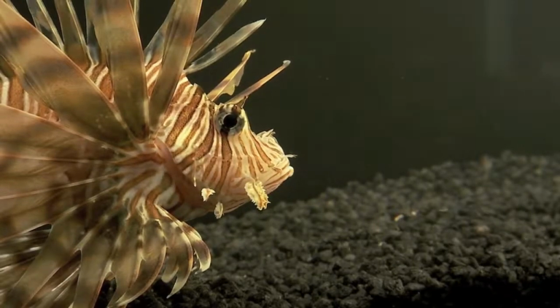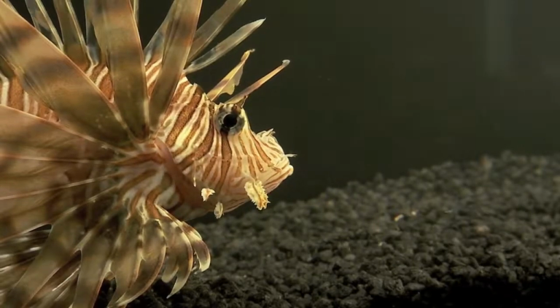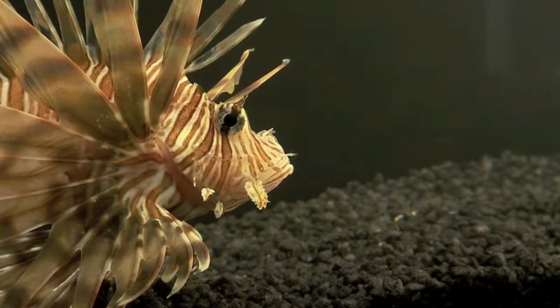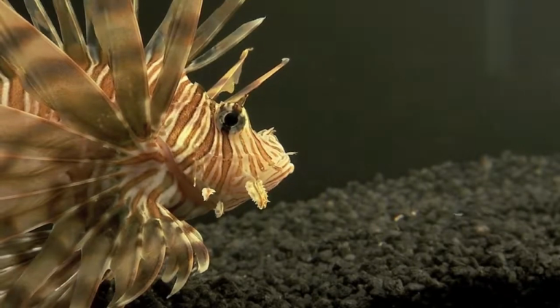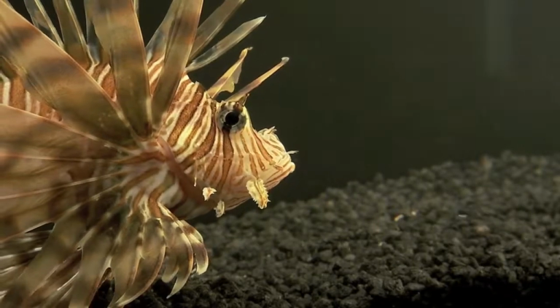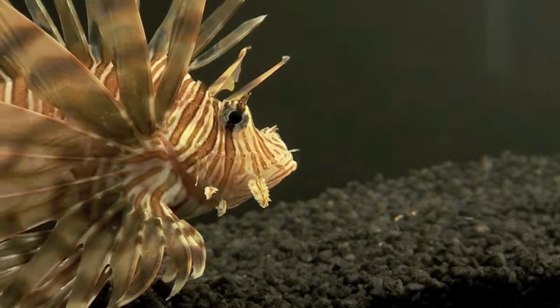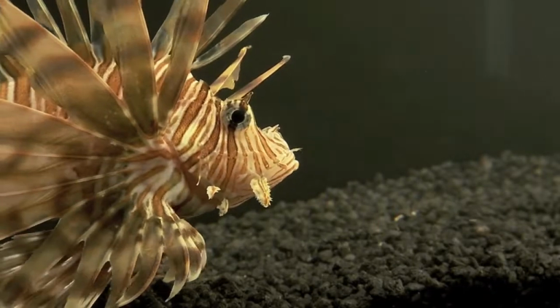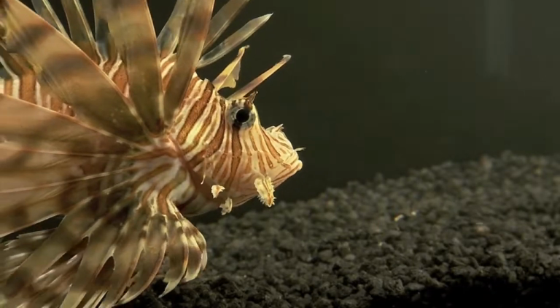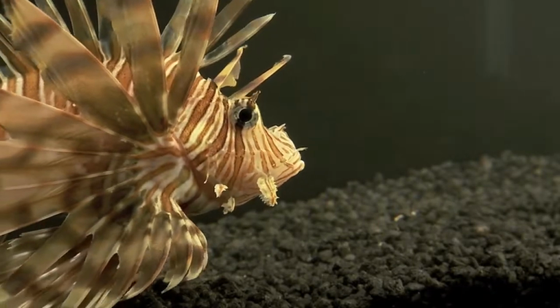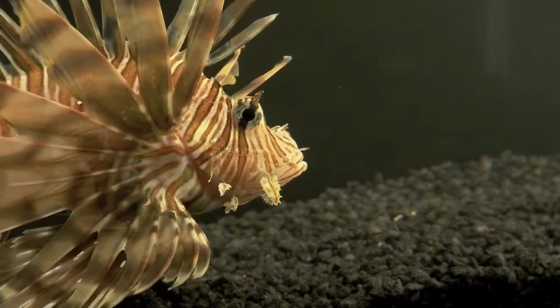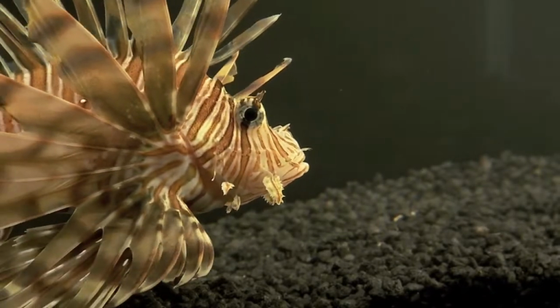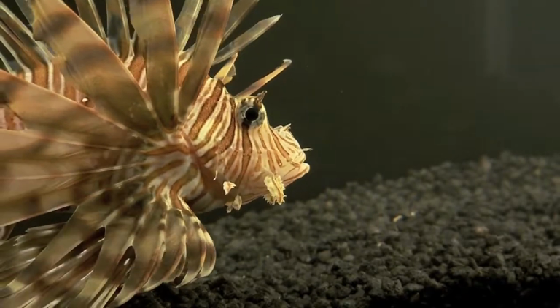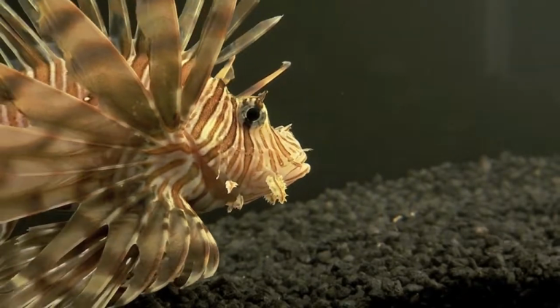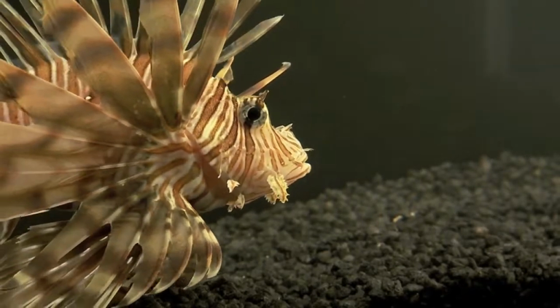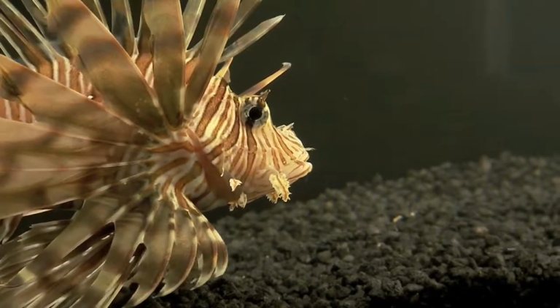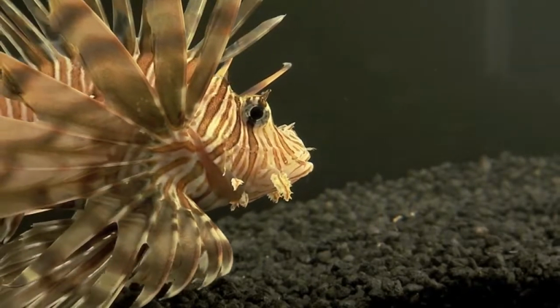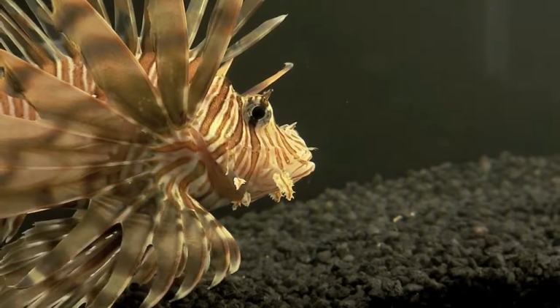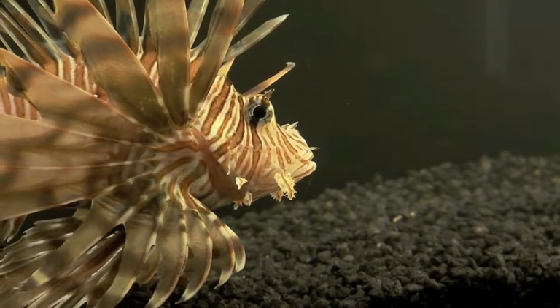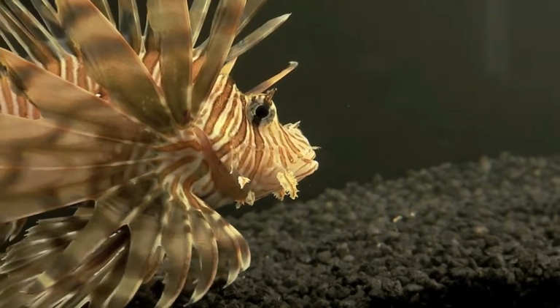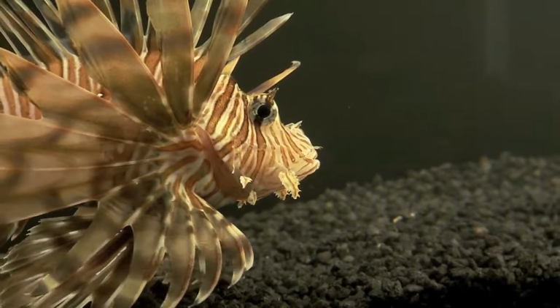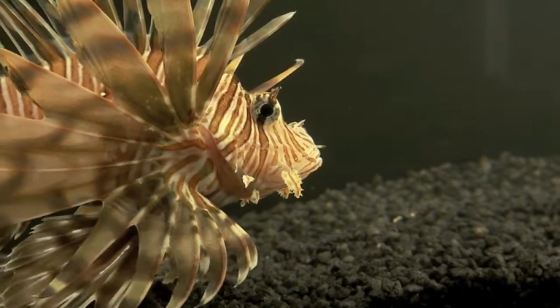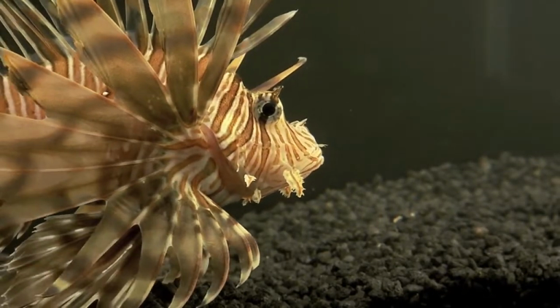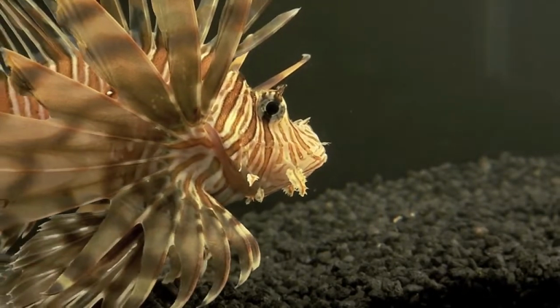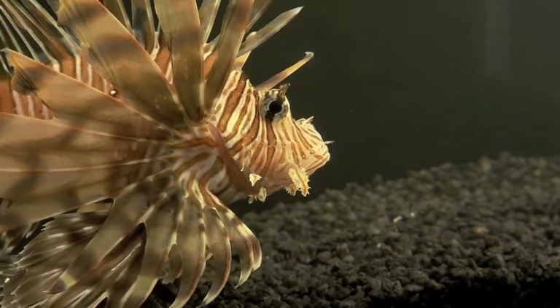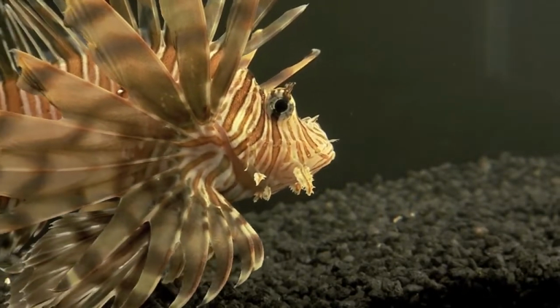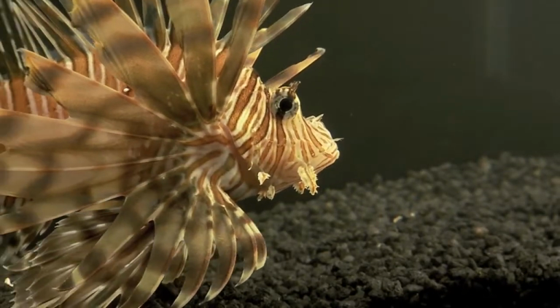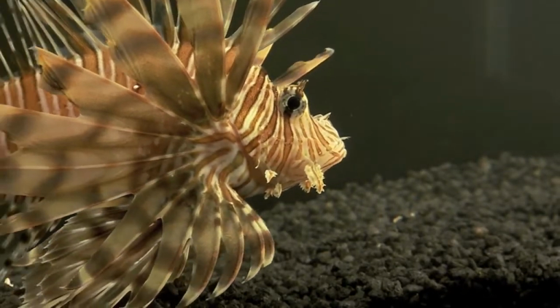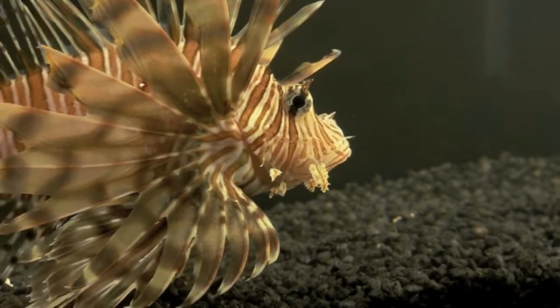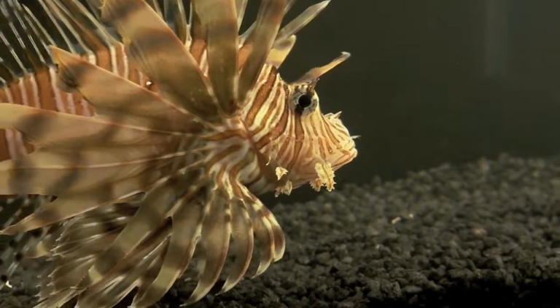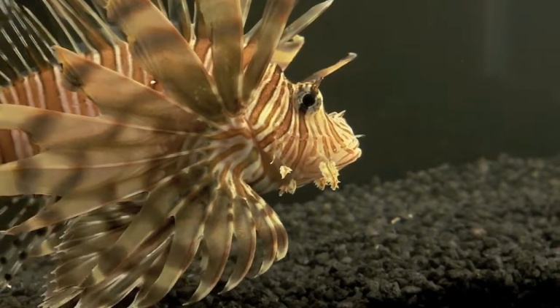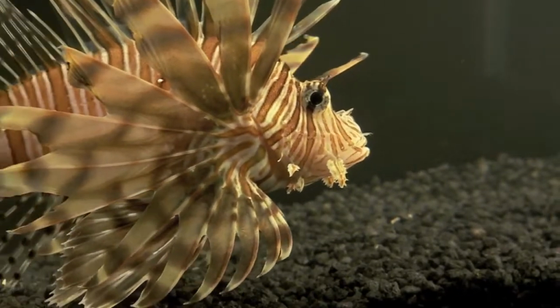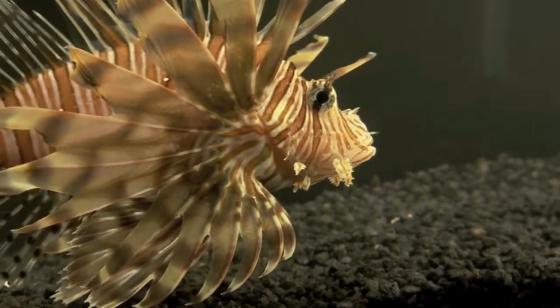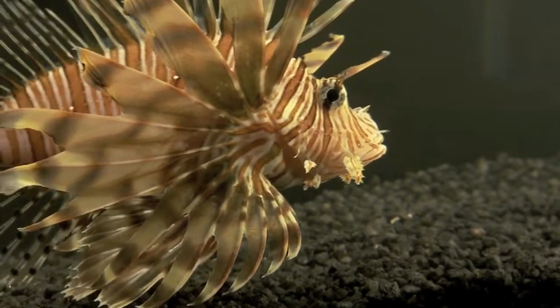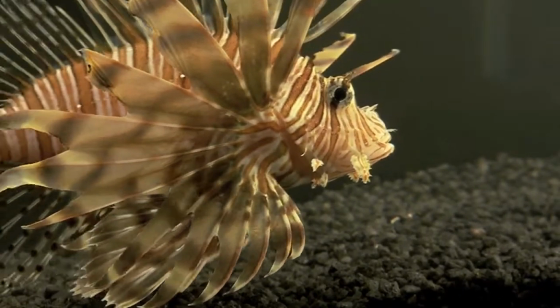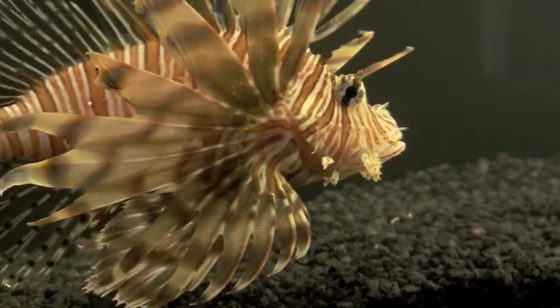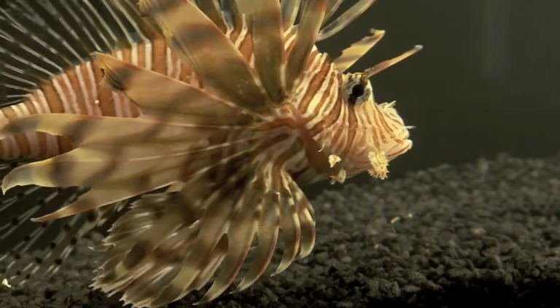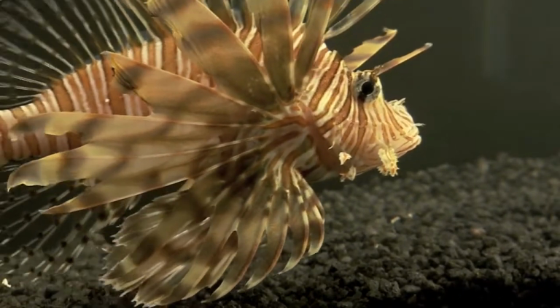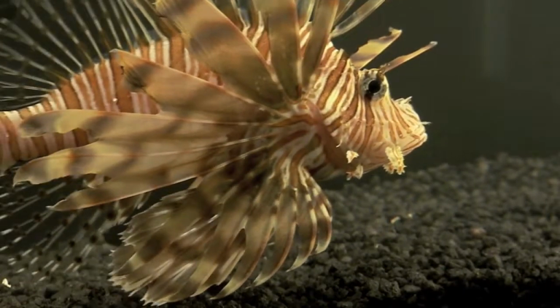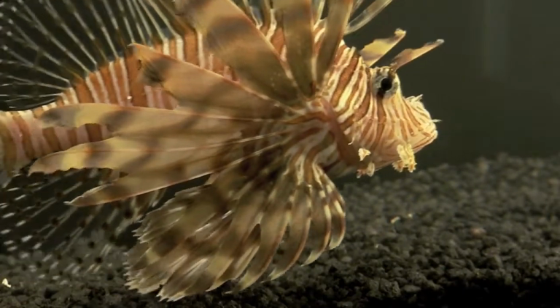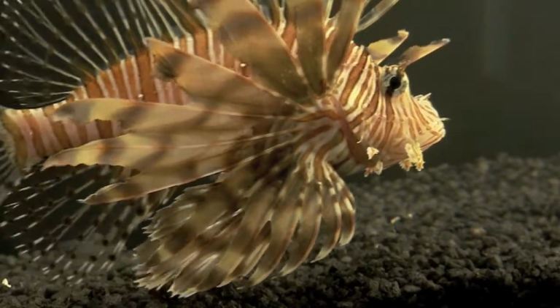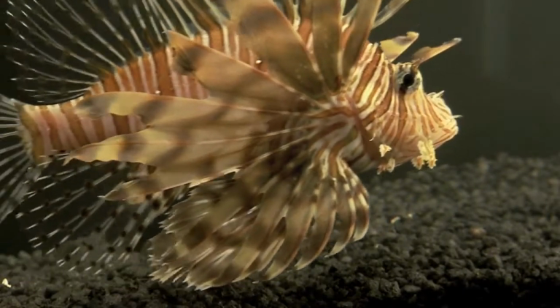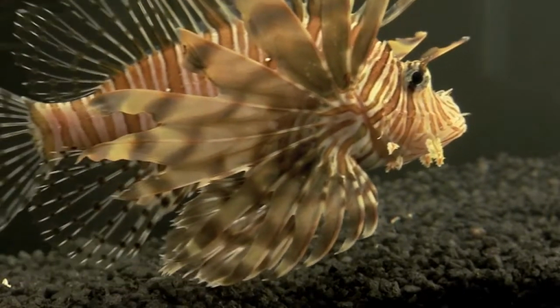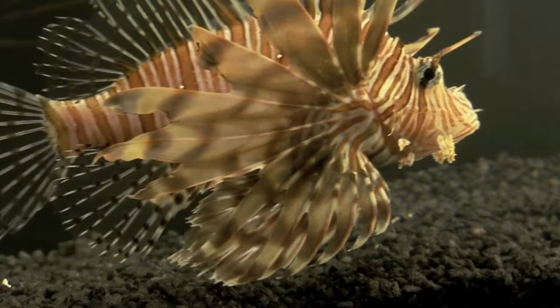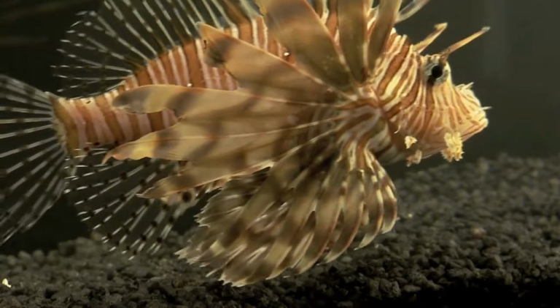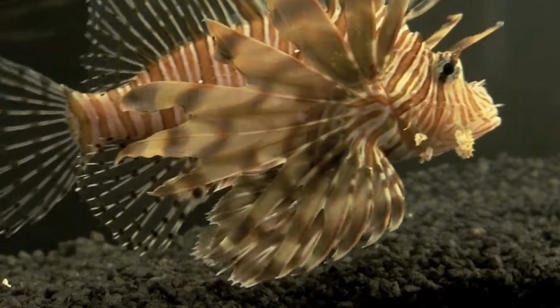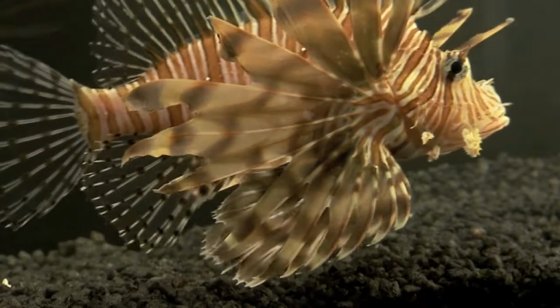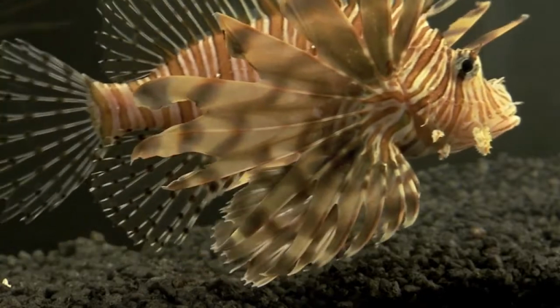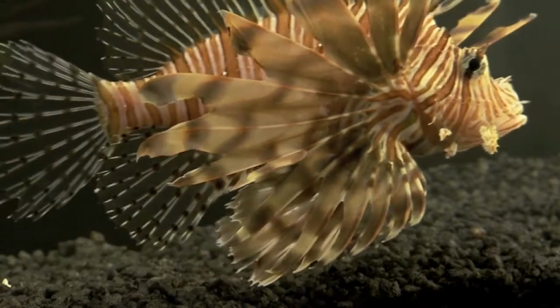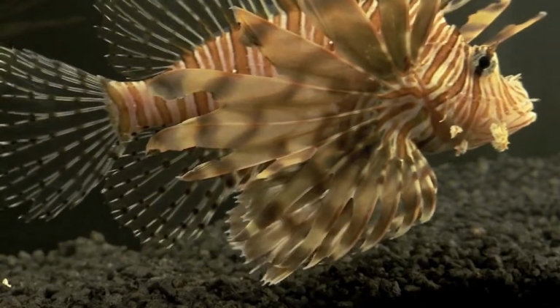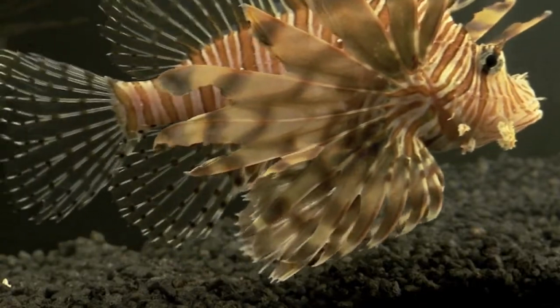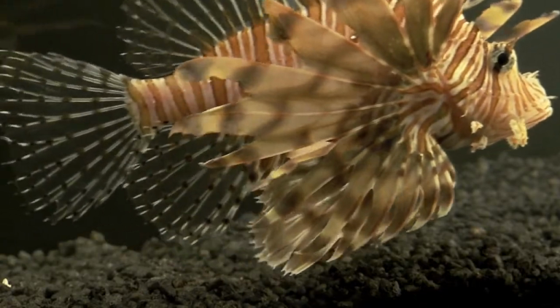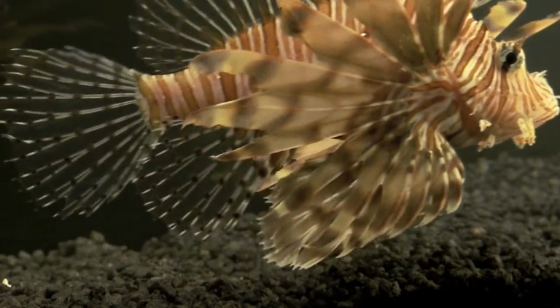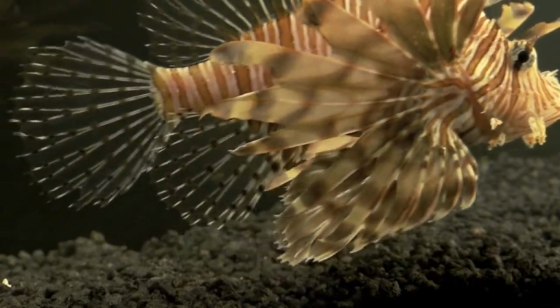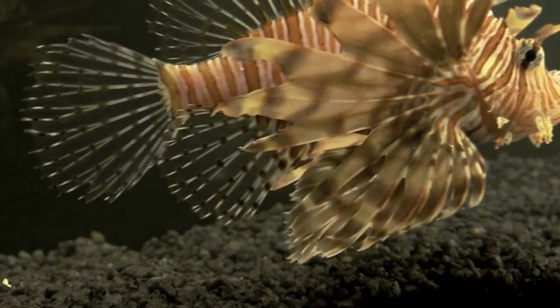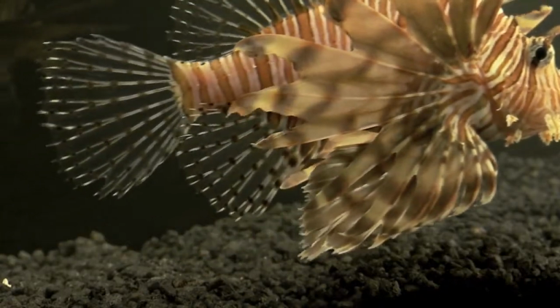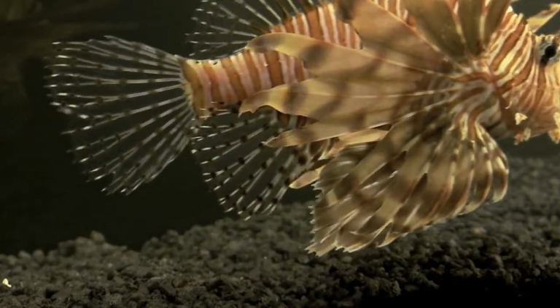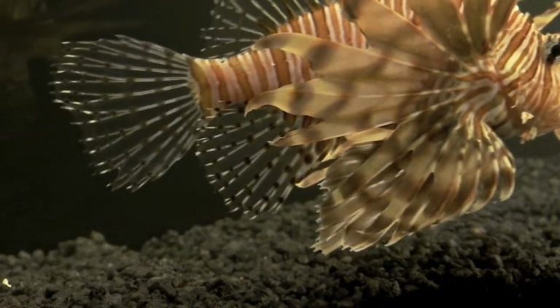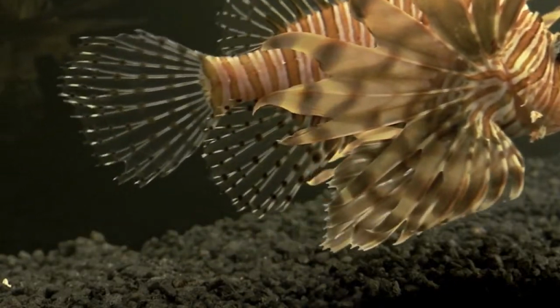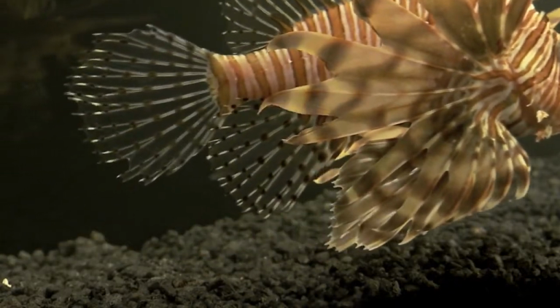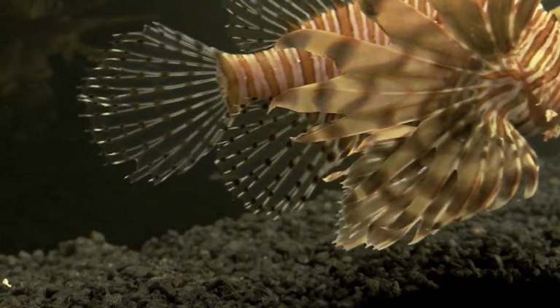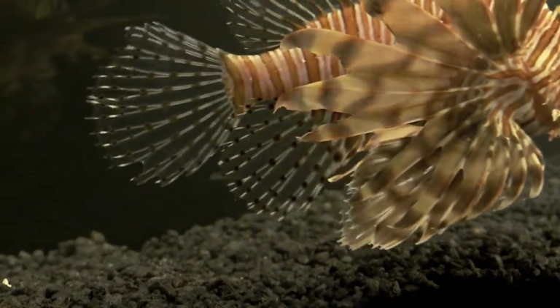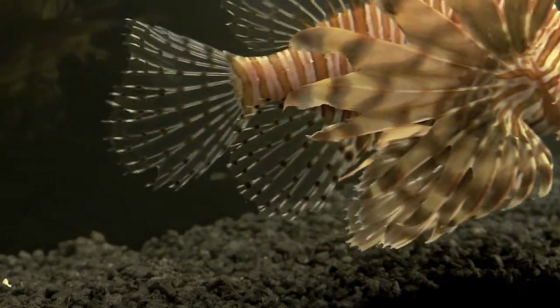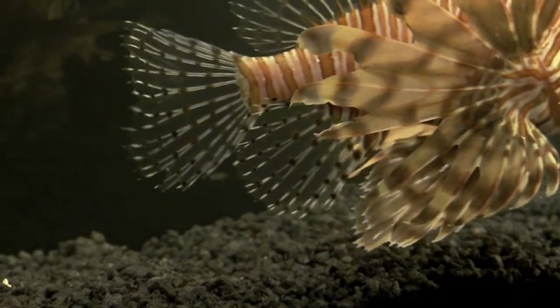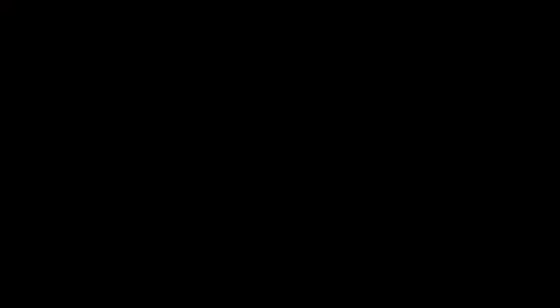And we don't have to wait long for the greedy lionfish to make his move.